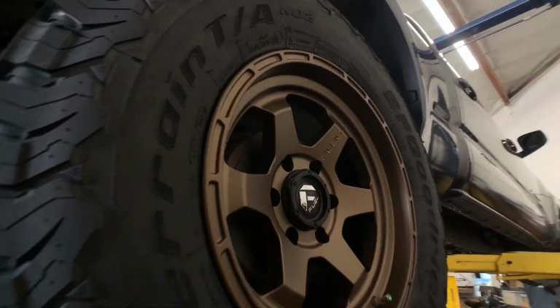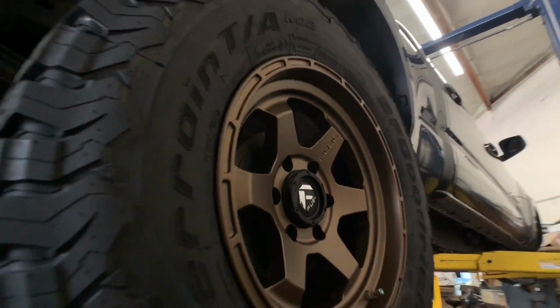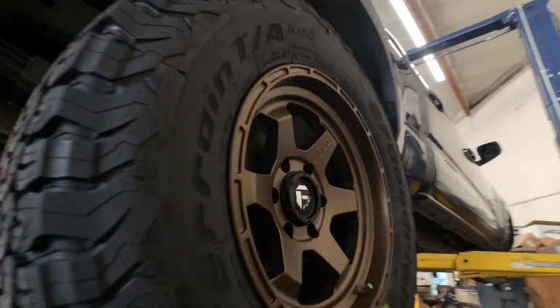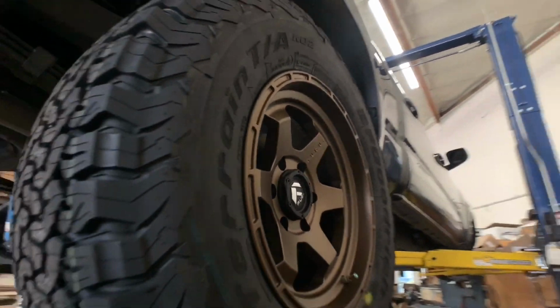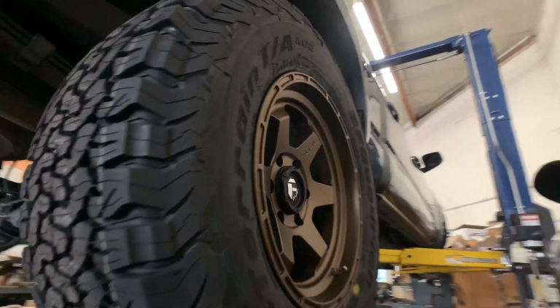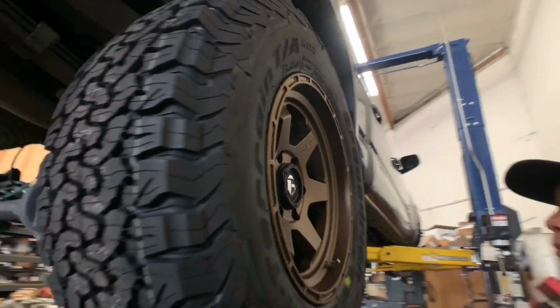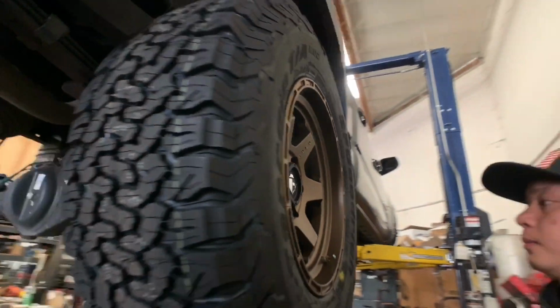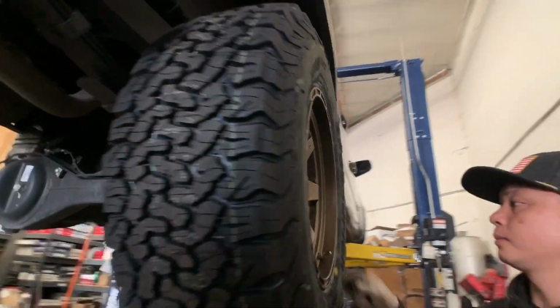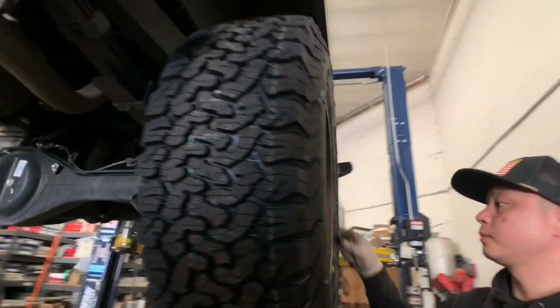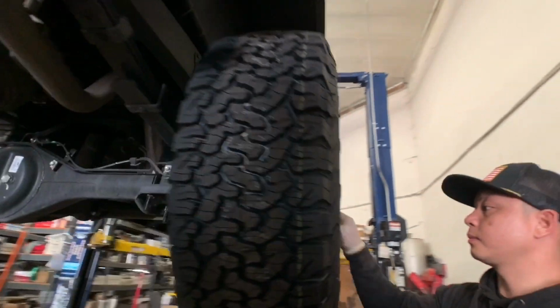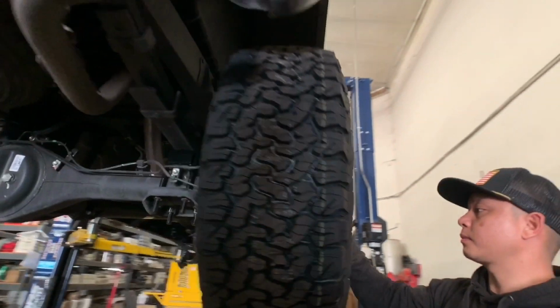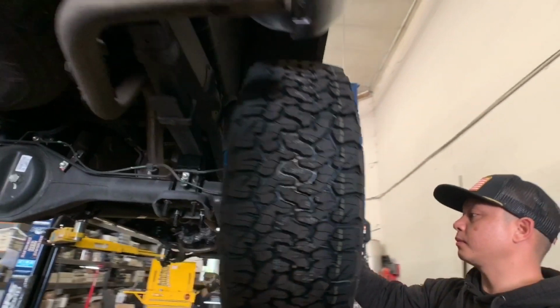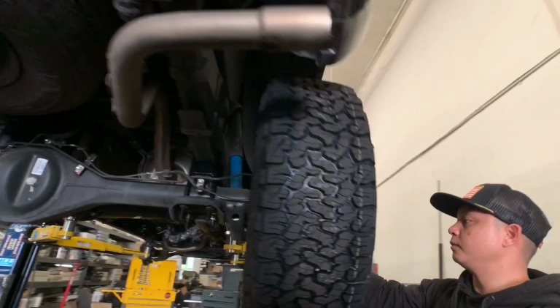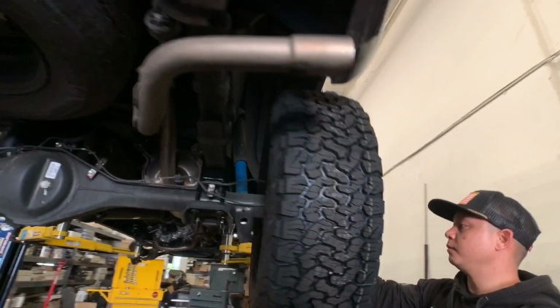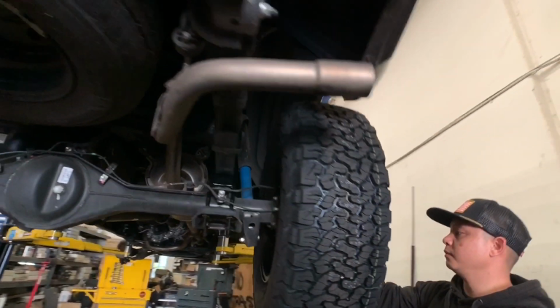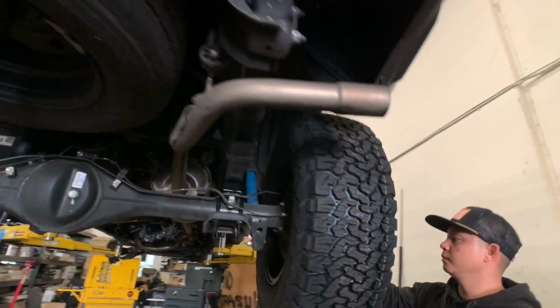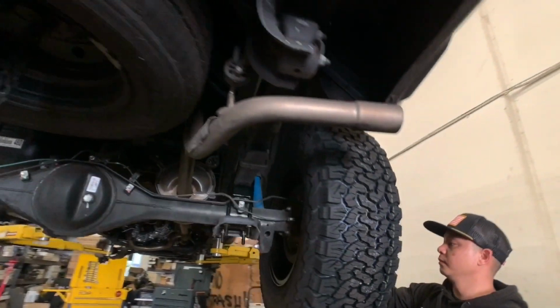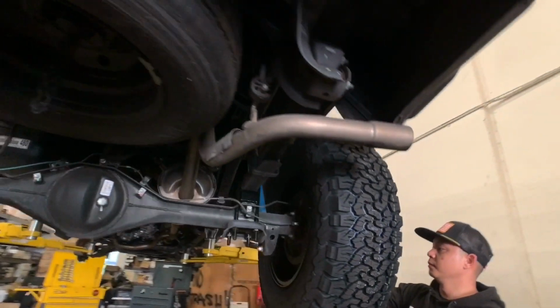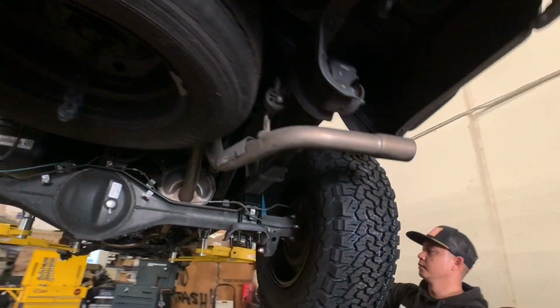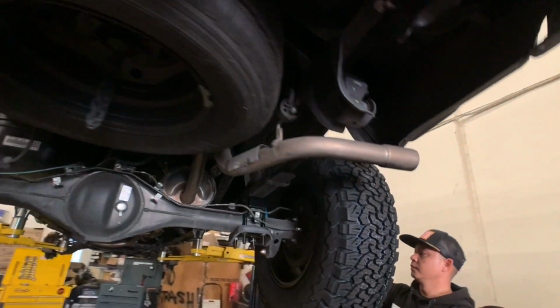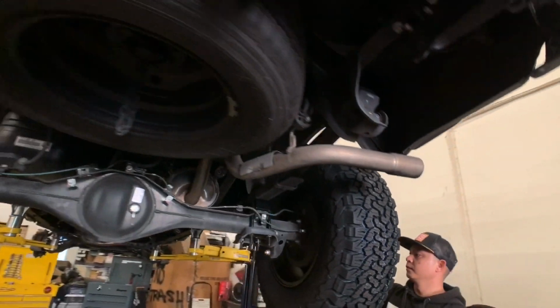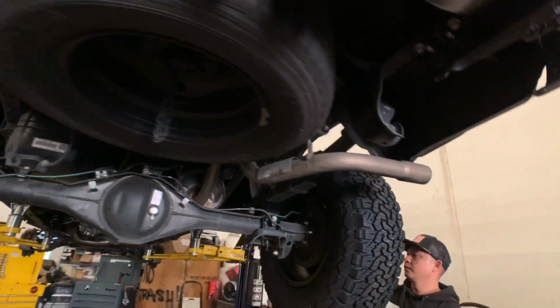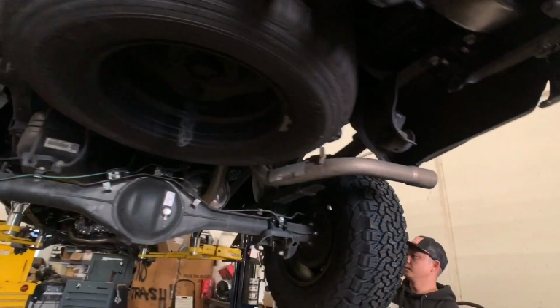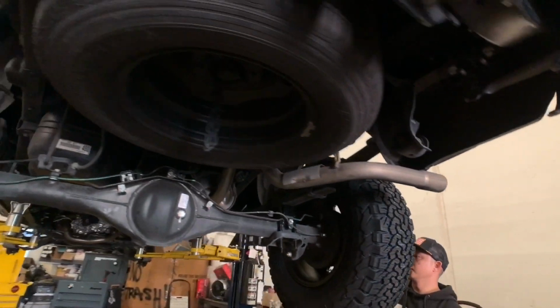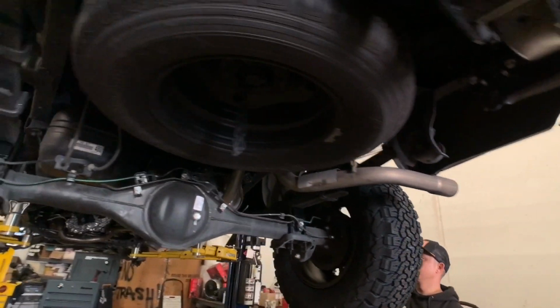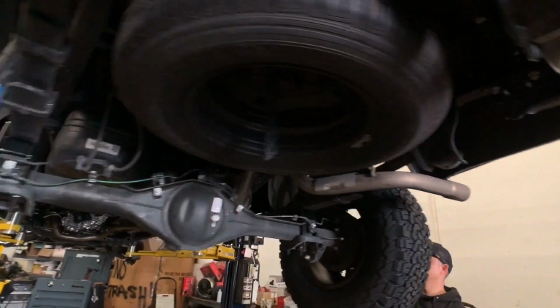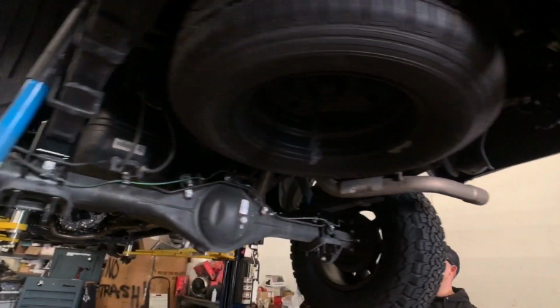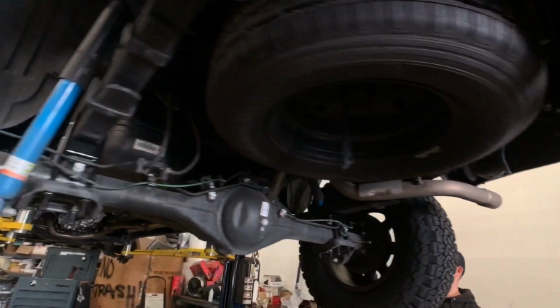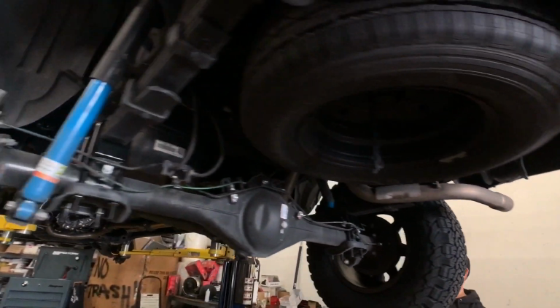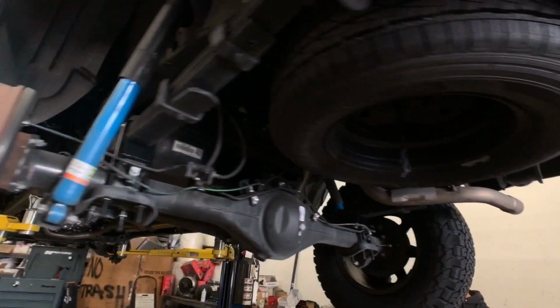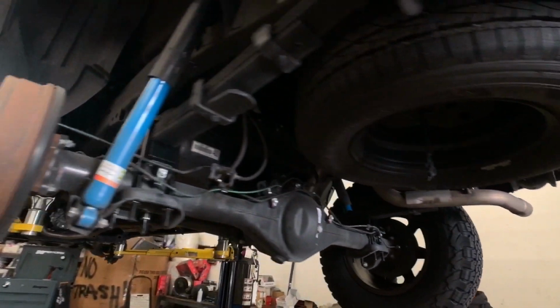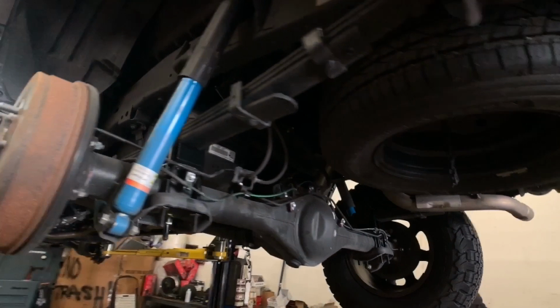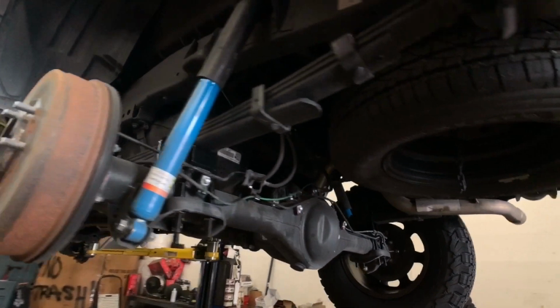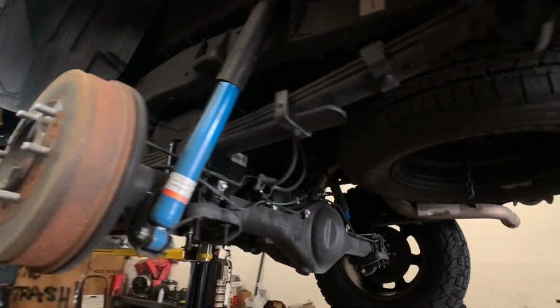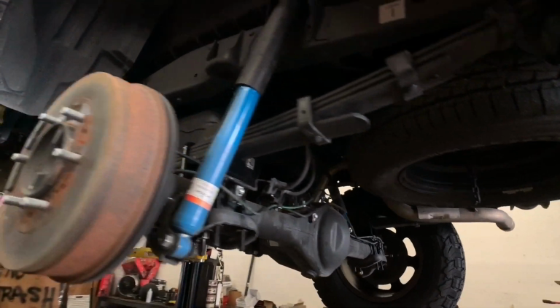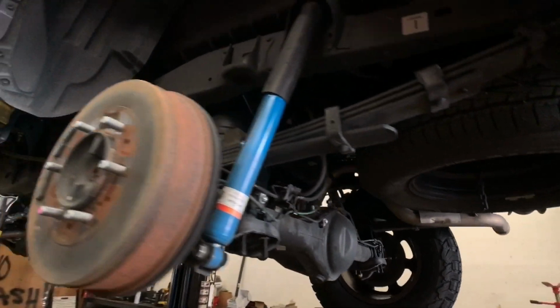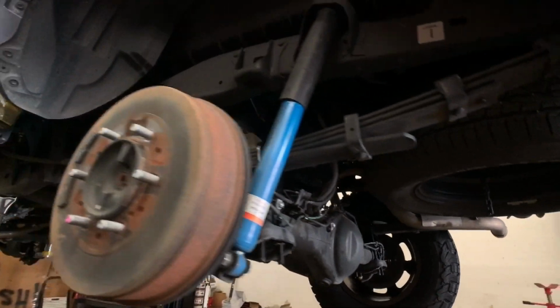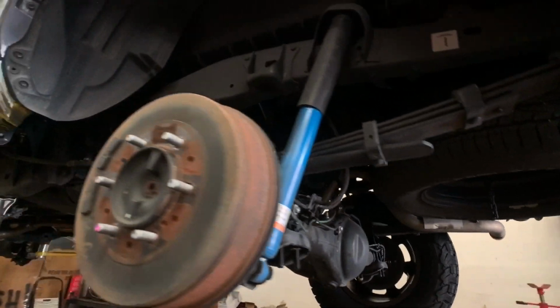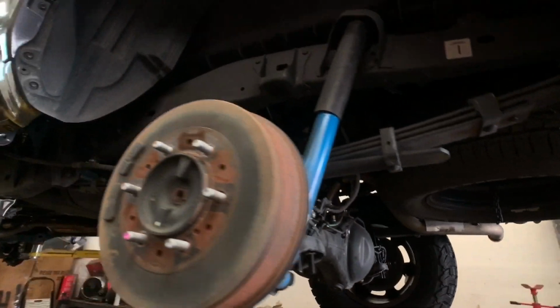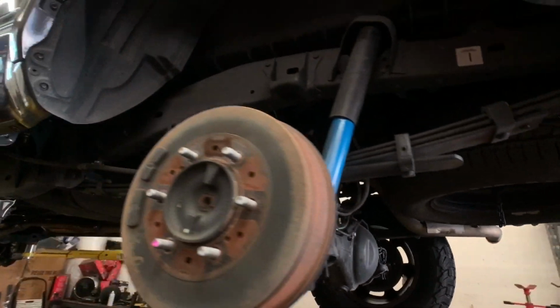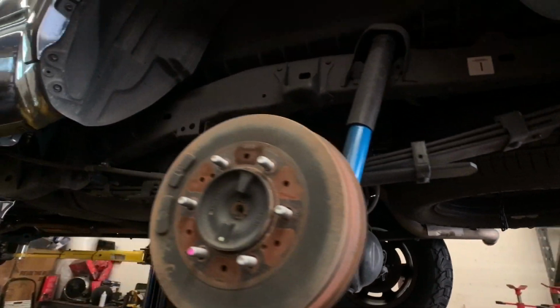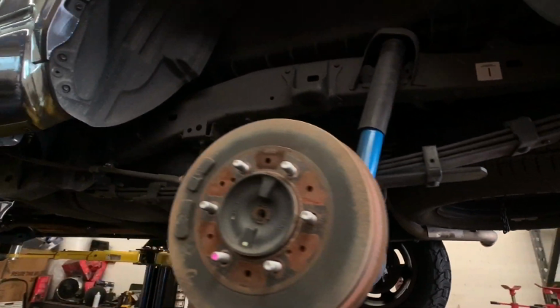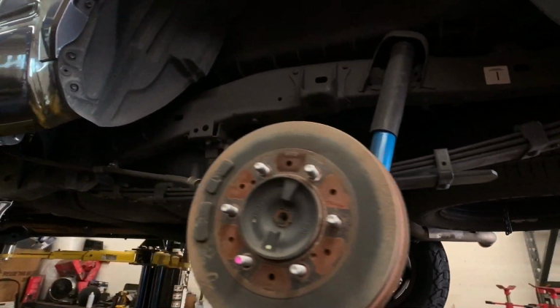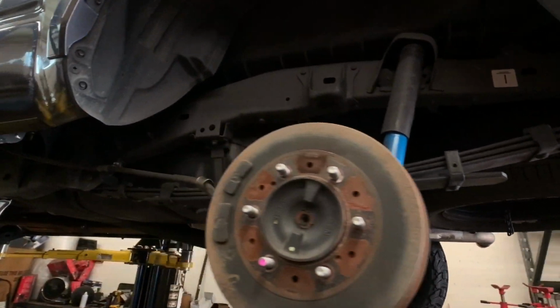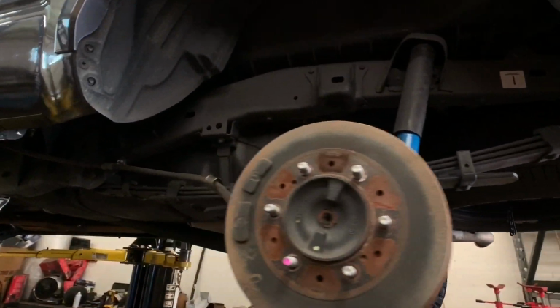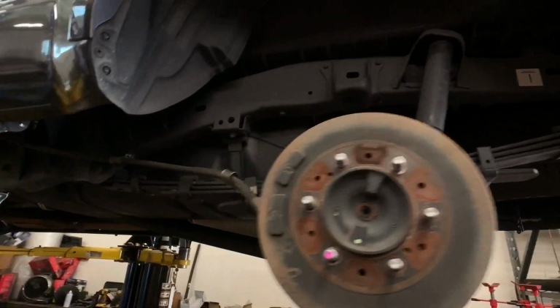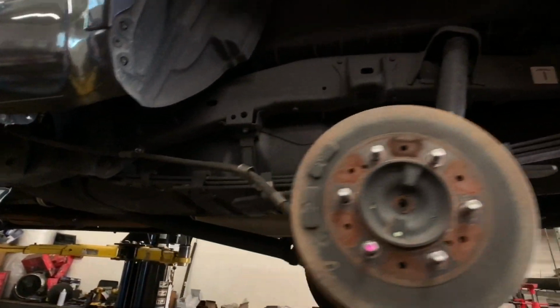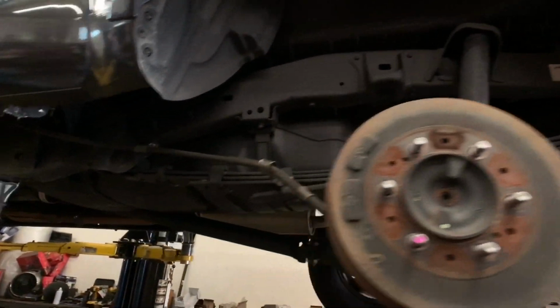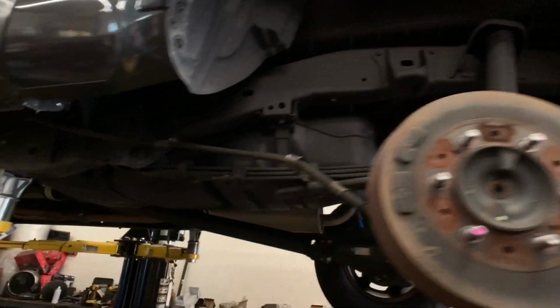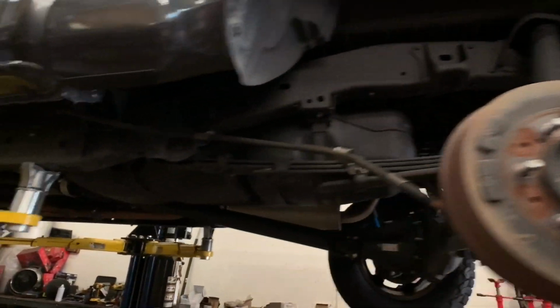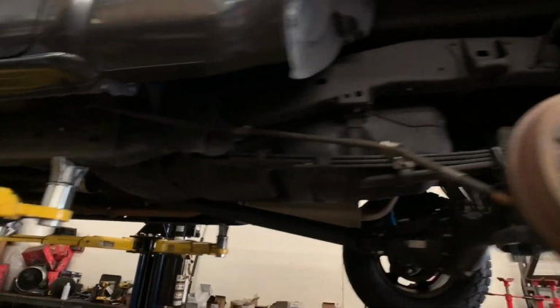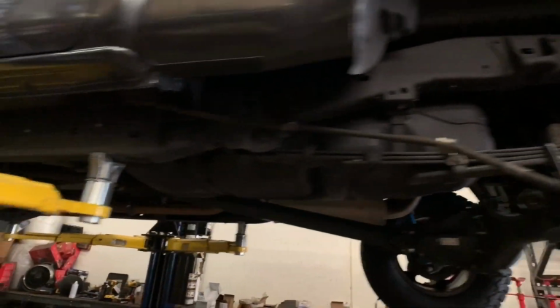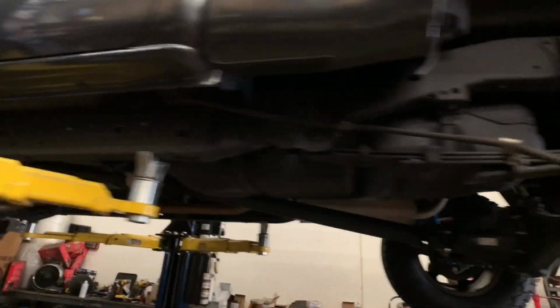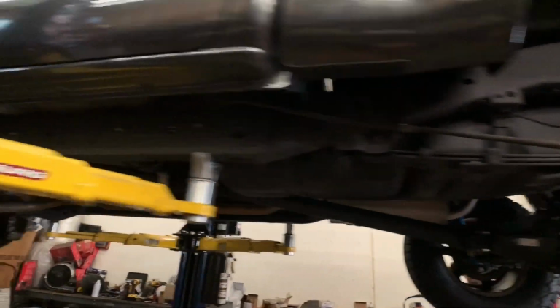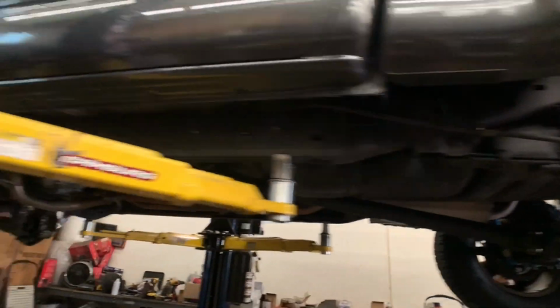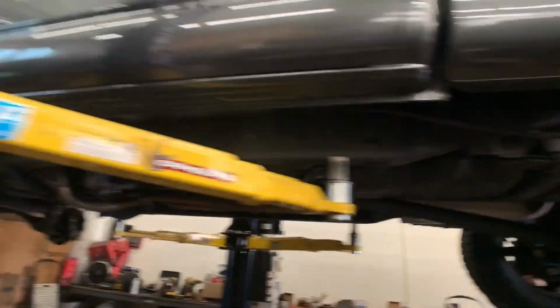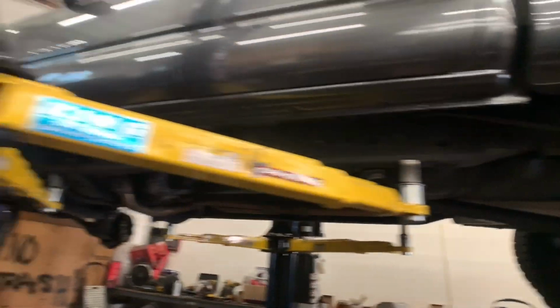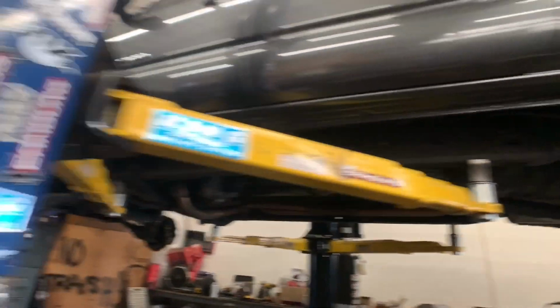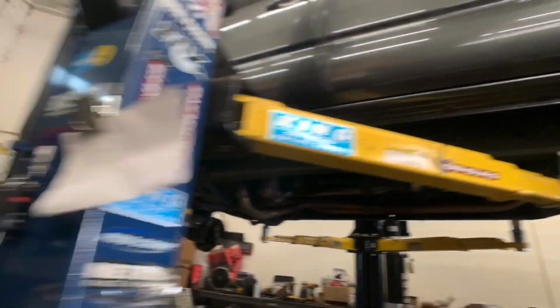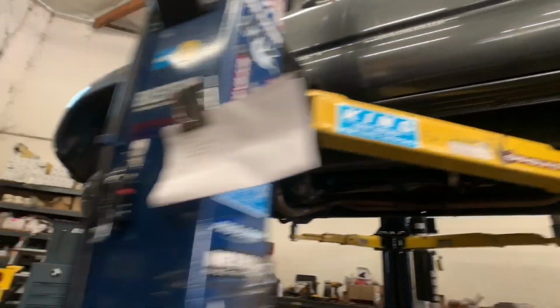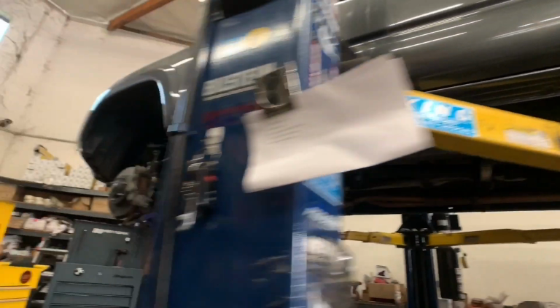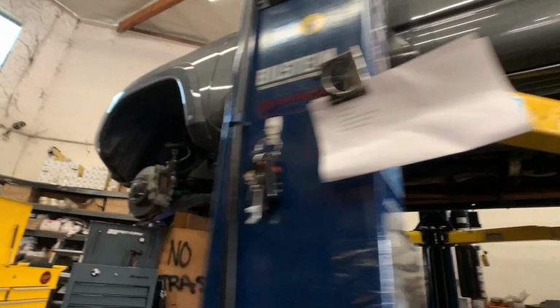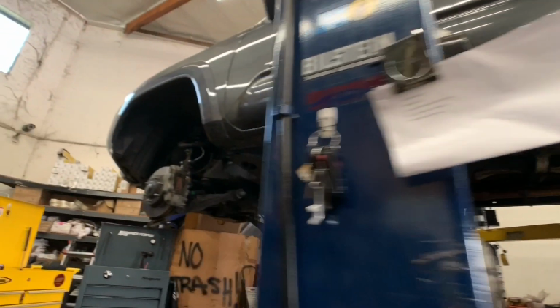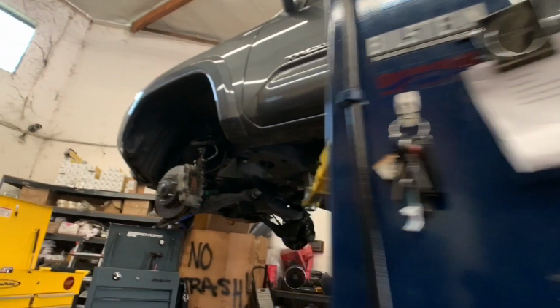Tacoma received a 3 inch front and 1.95 inch rear lift block with extended U-bolts spacer lift for both front and rear.